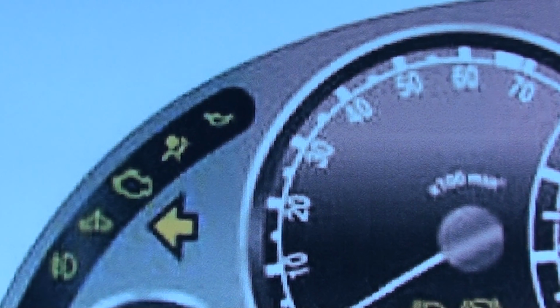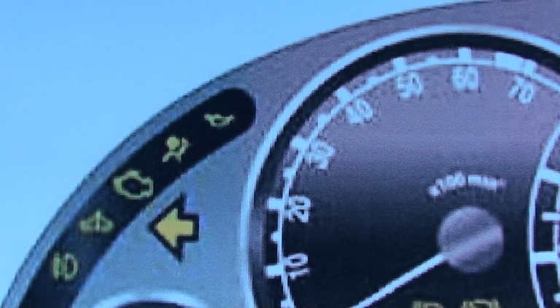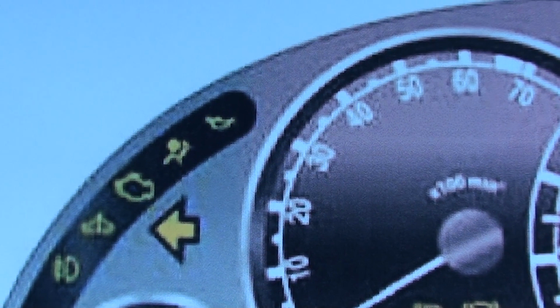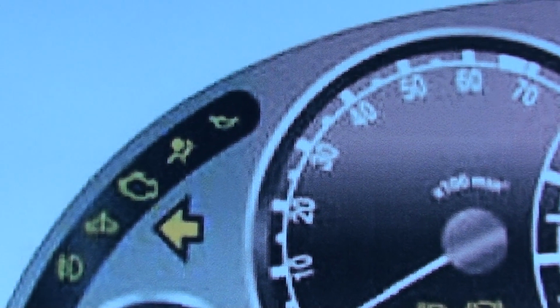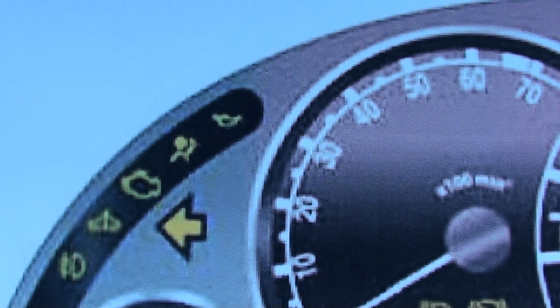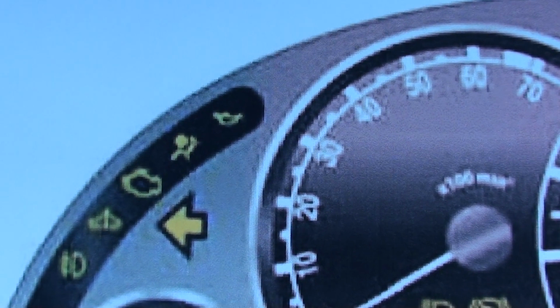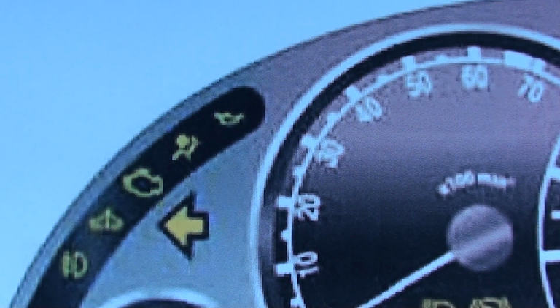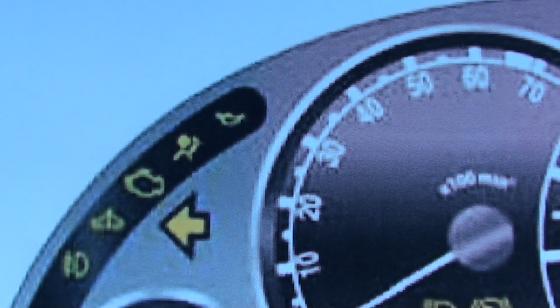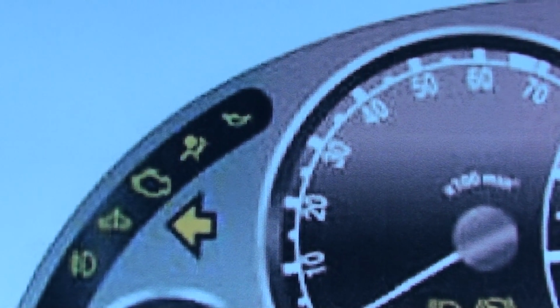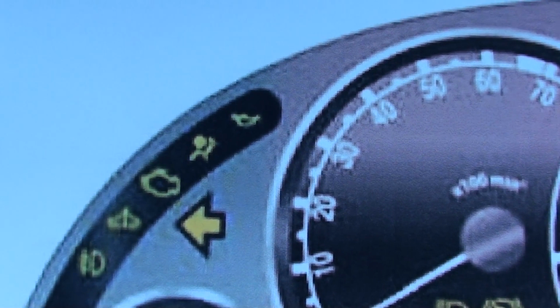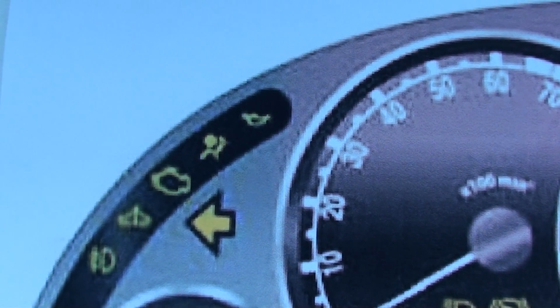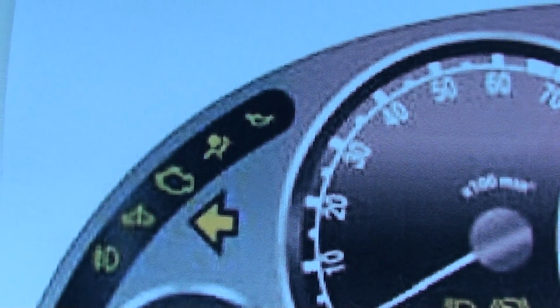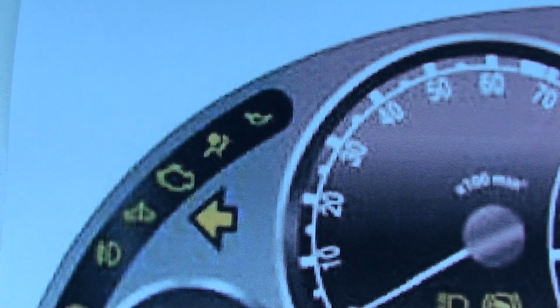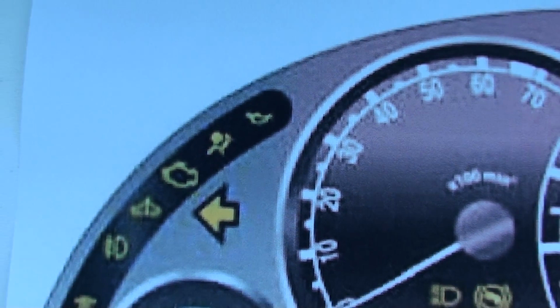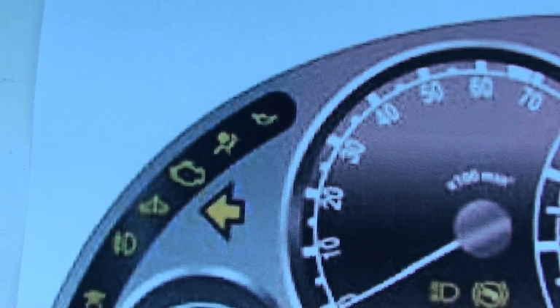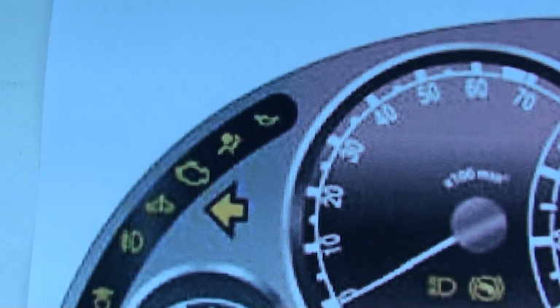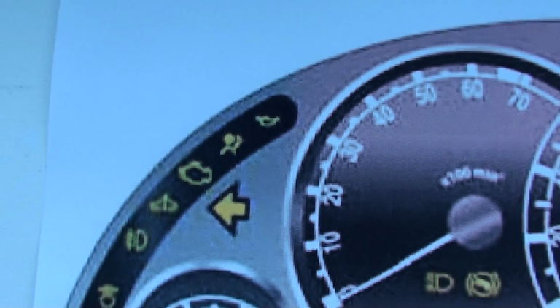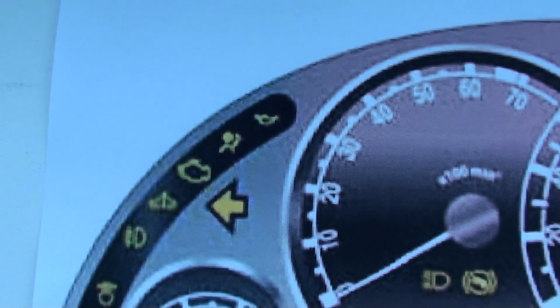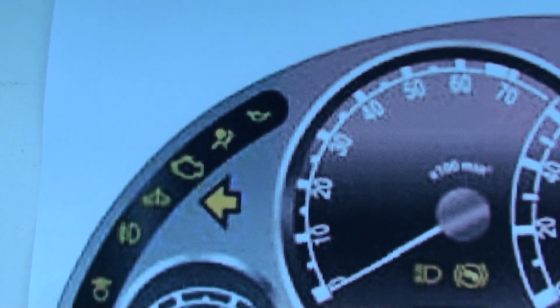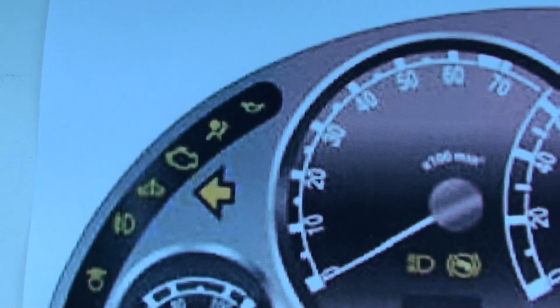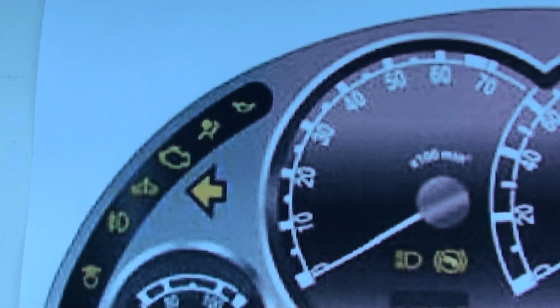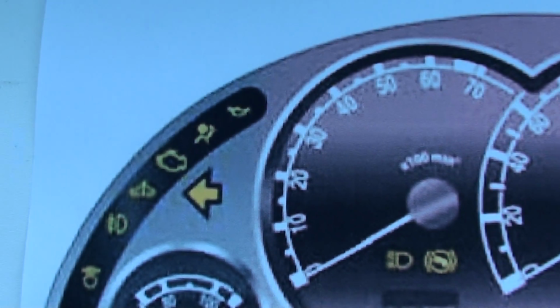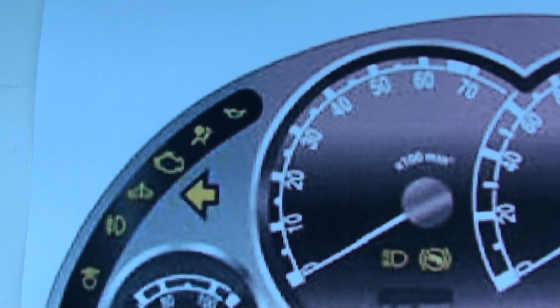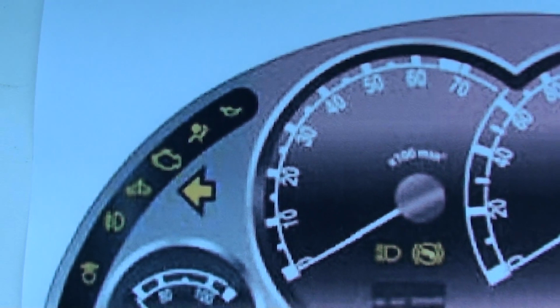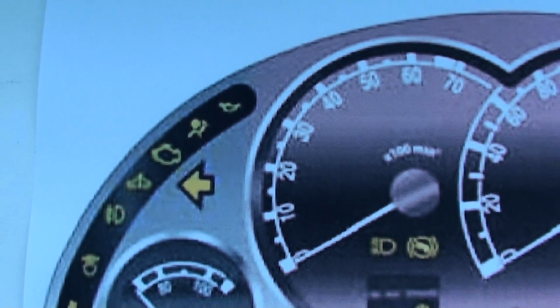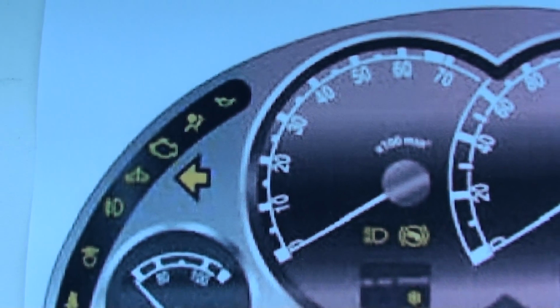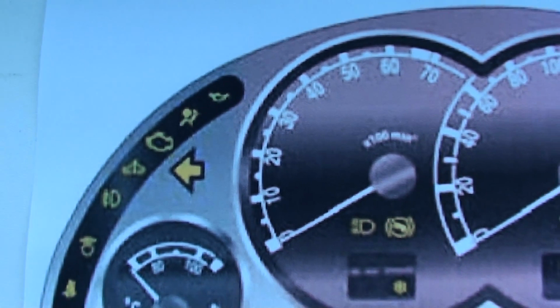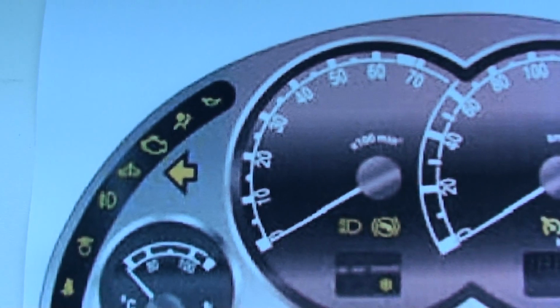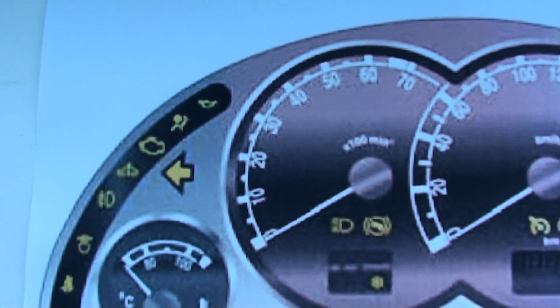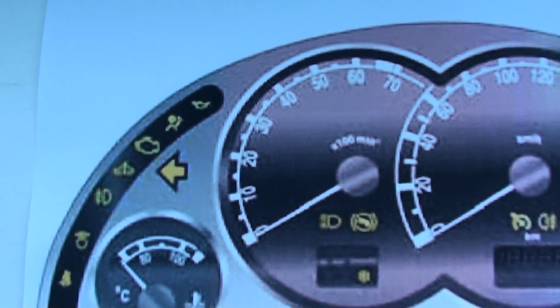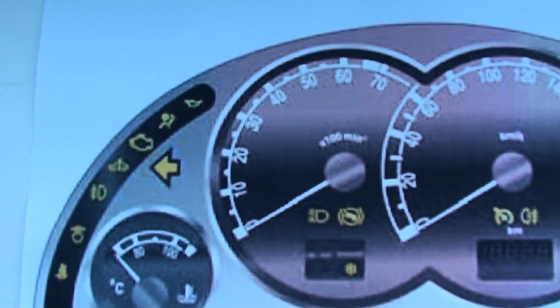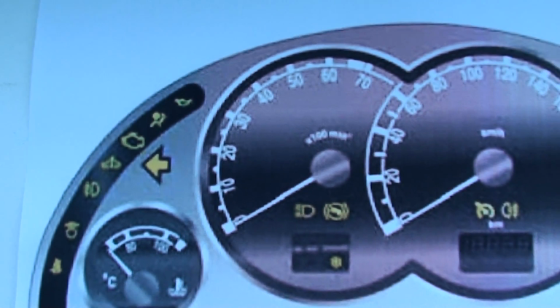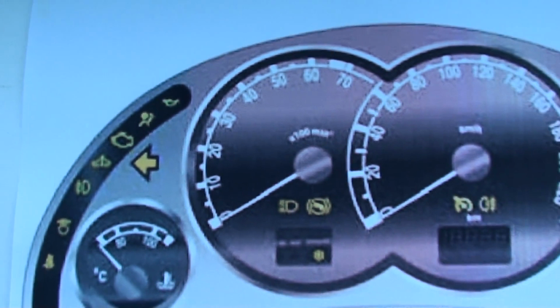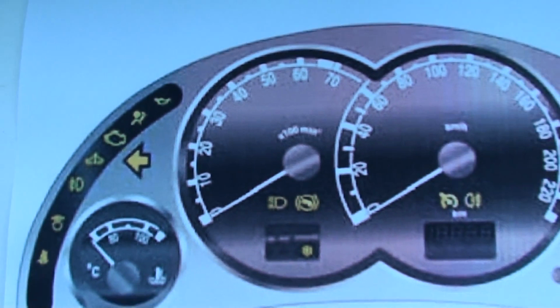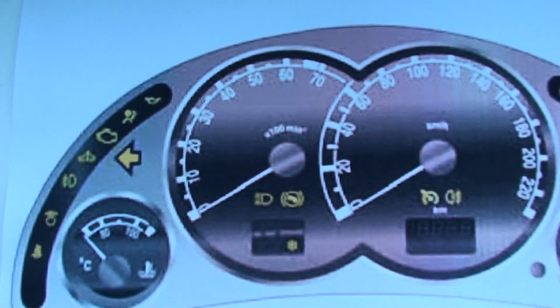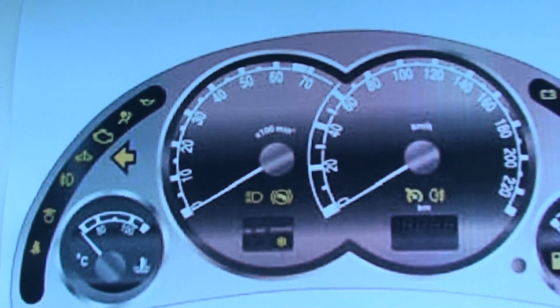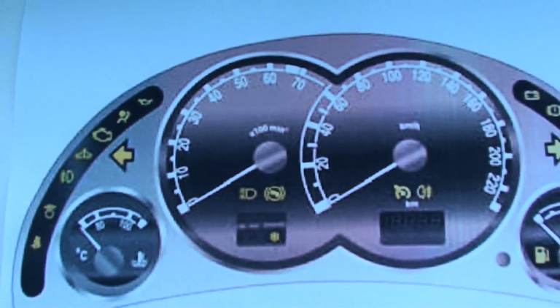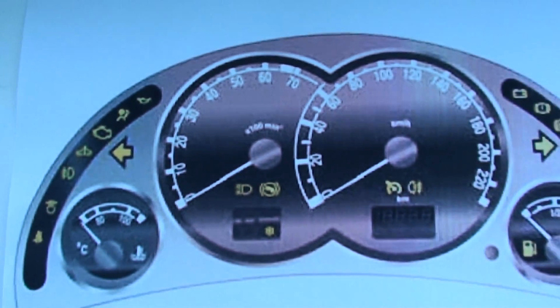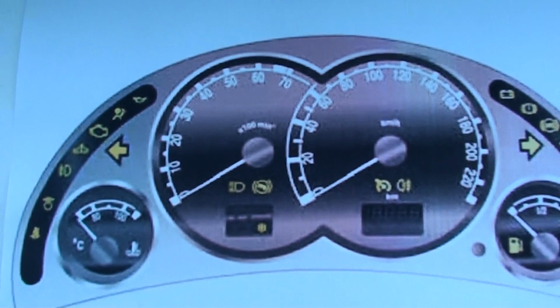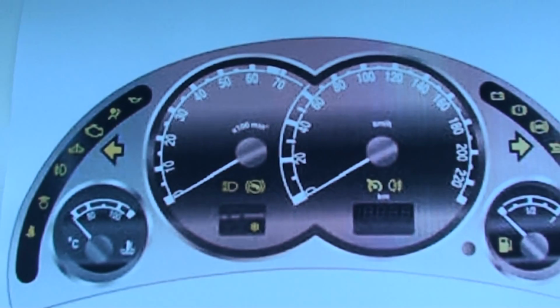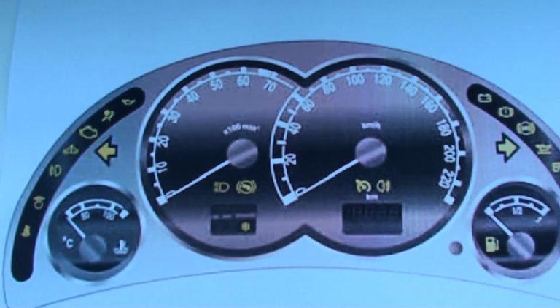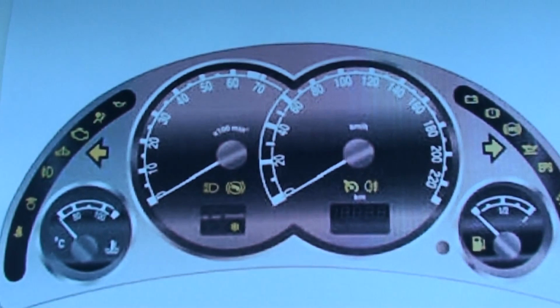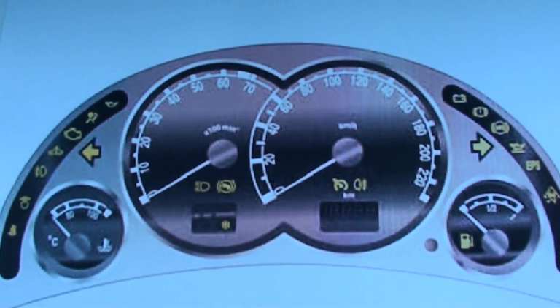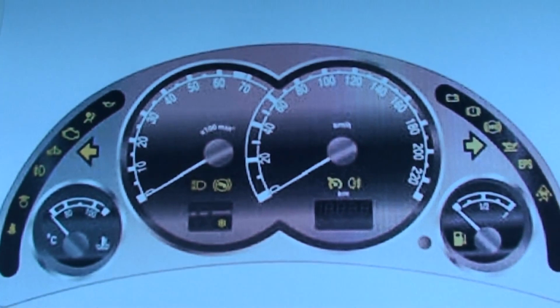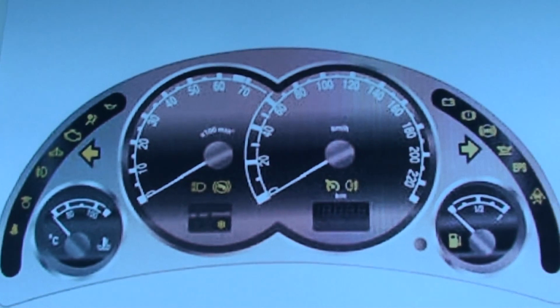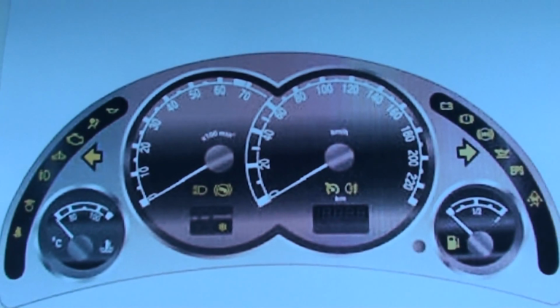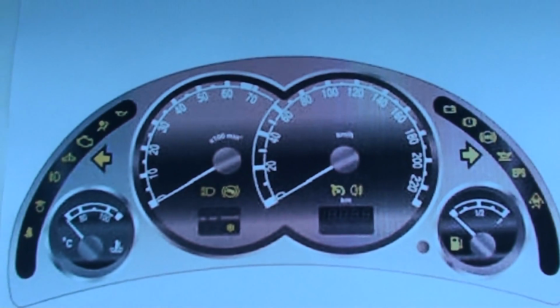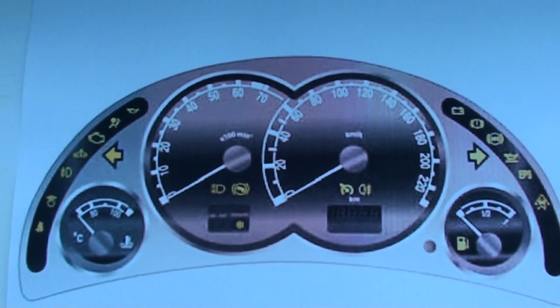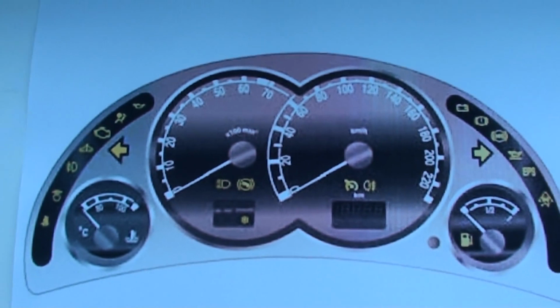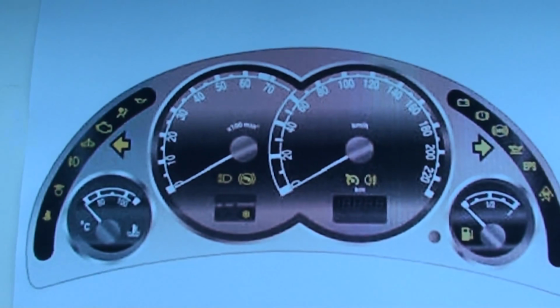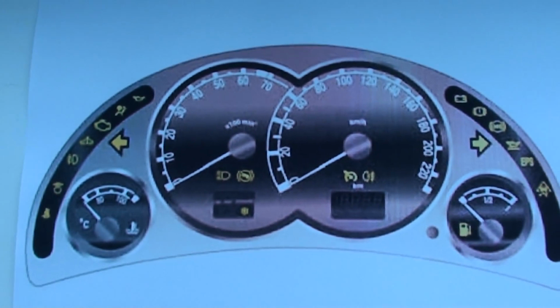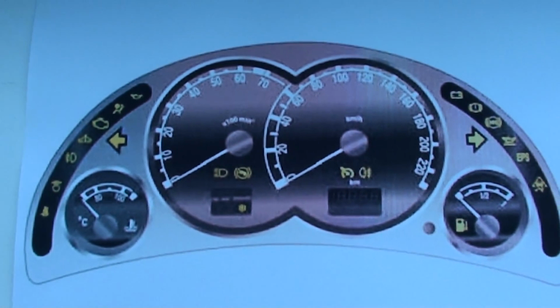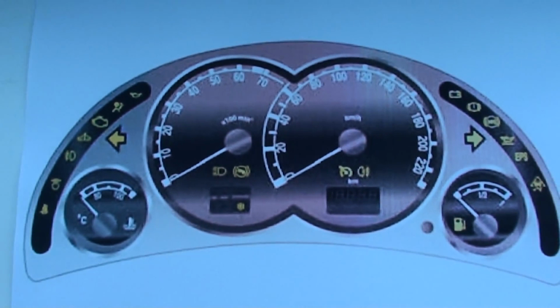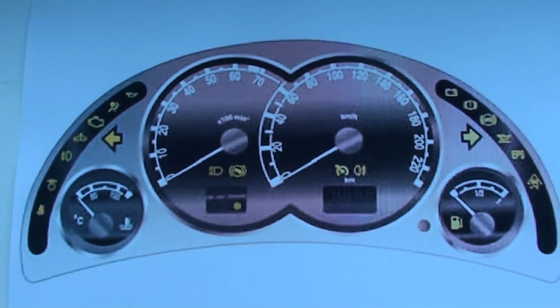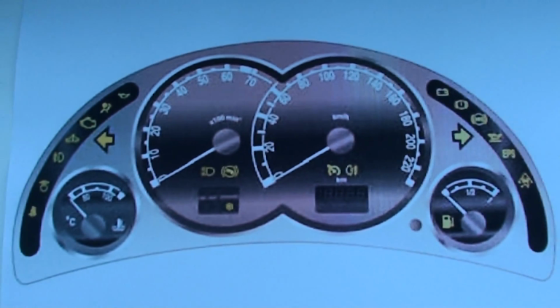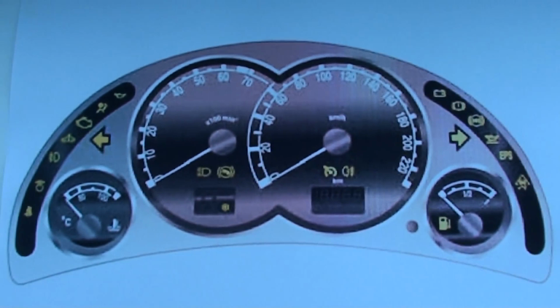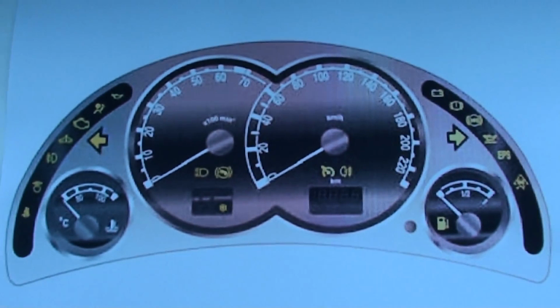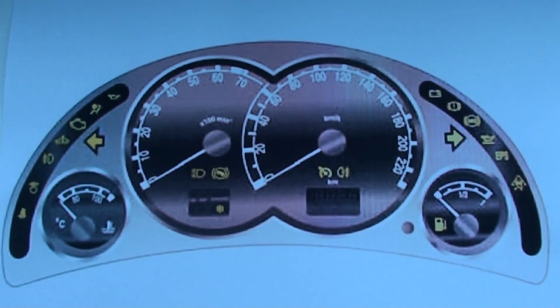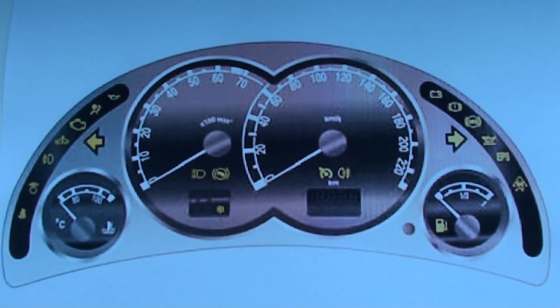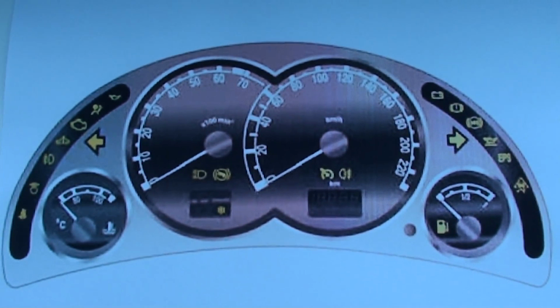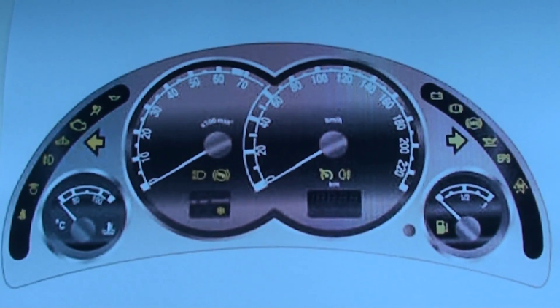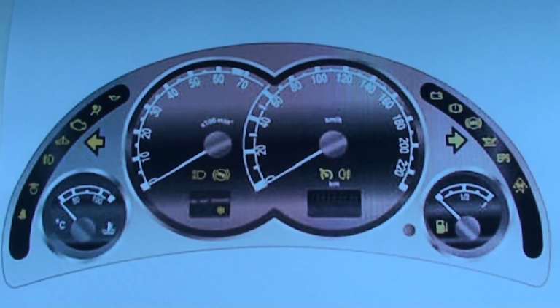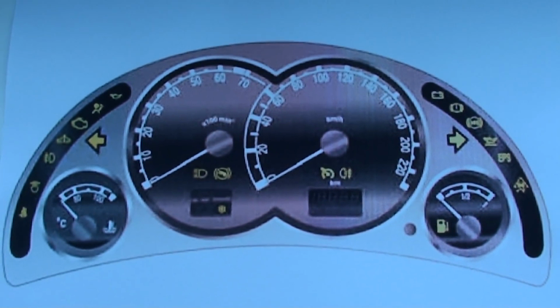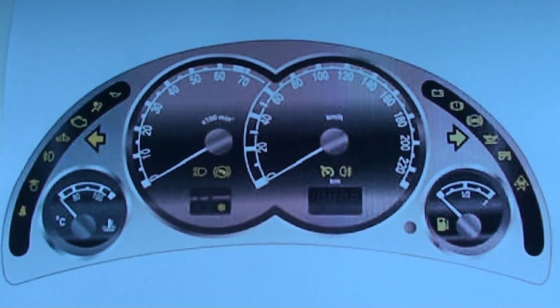Click the link below the video to find airbag code reader kits and diagnostics for the Vauxhall Meriva.